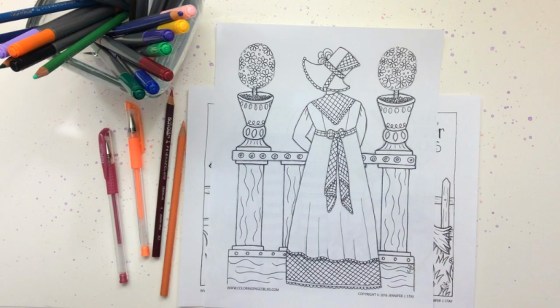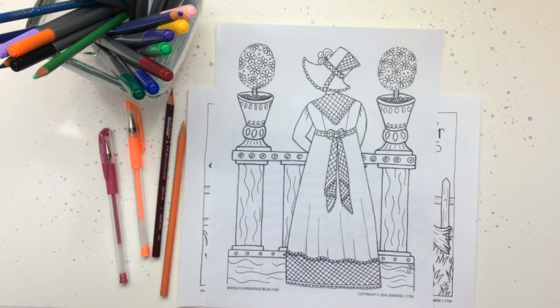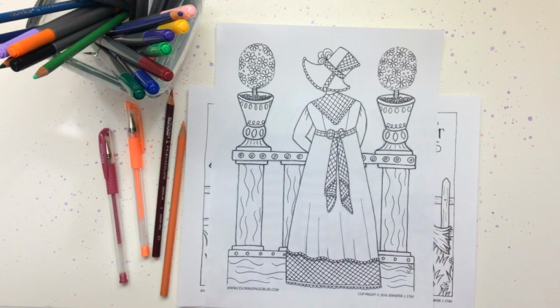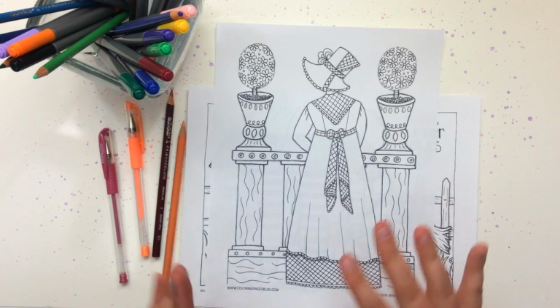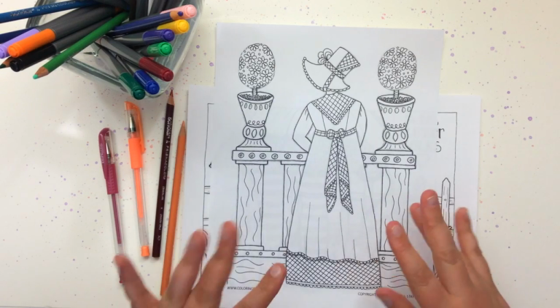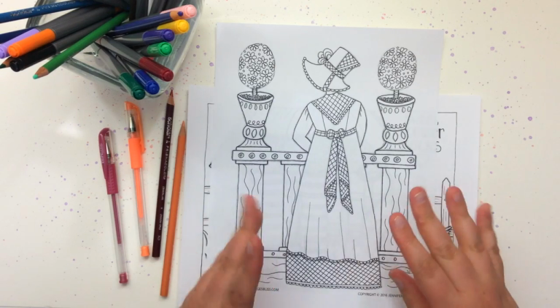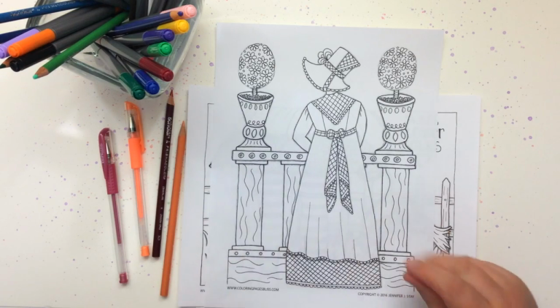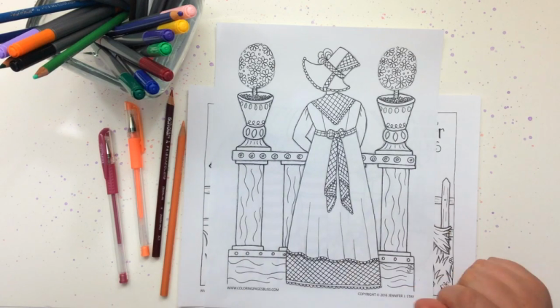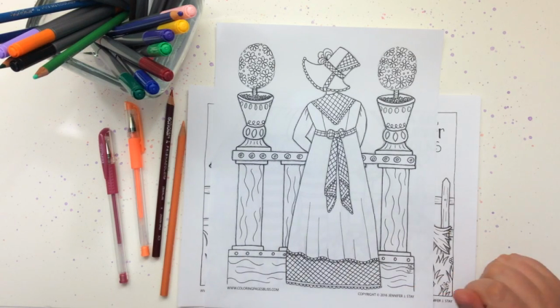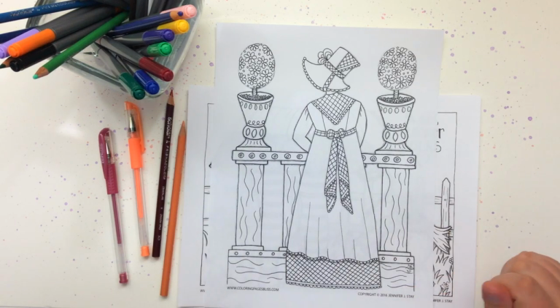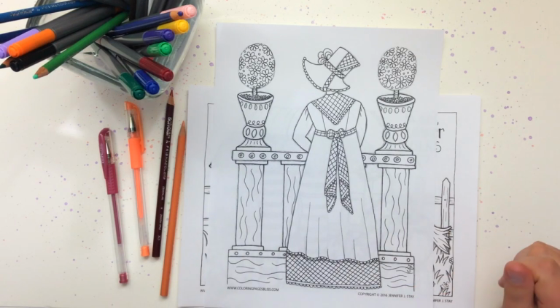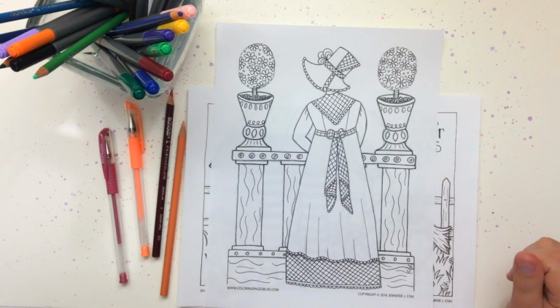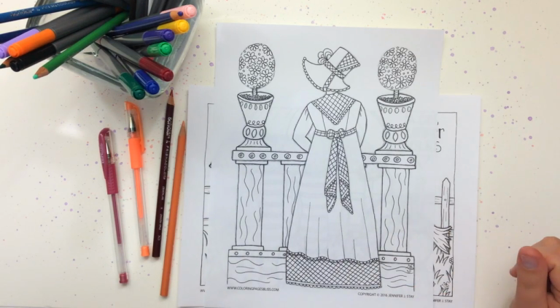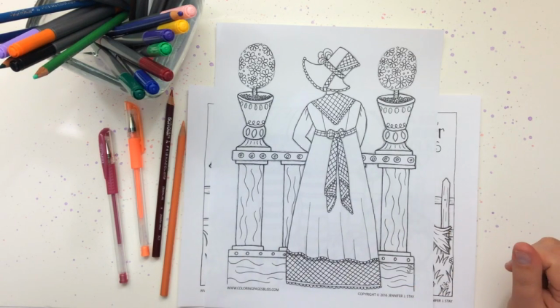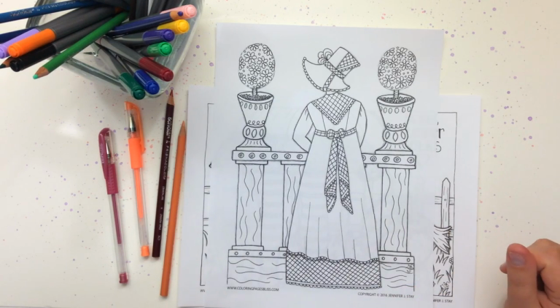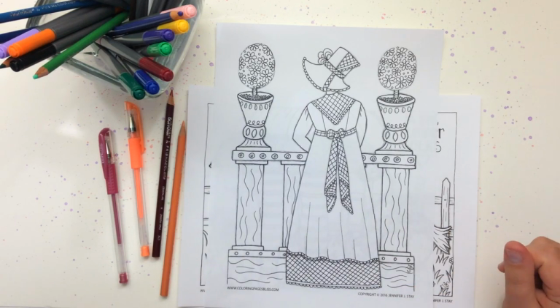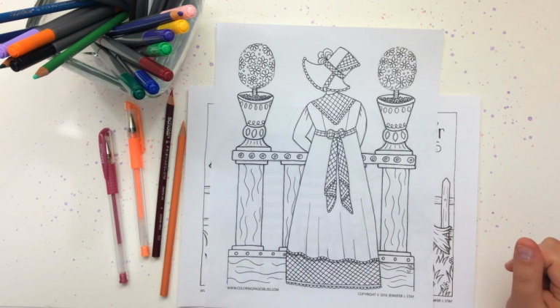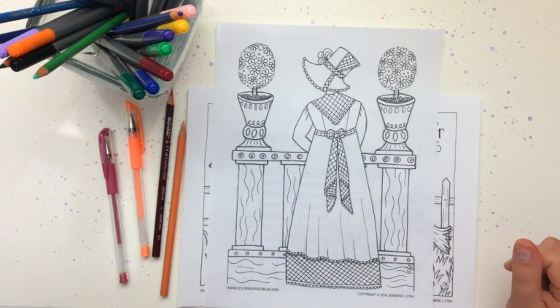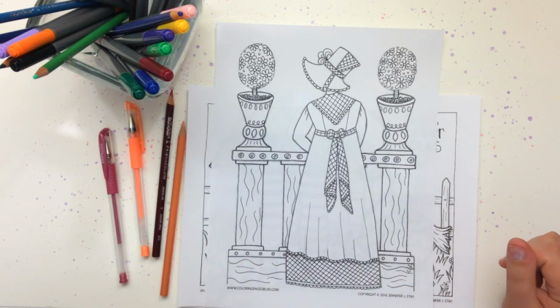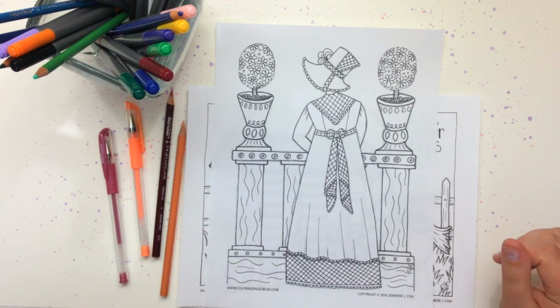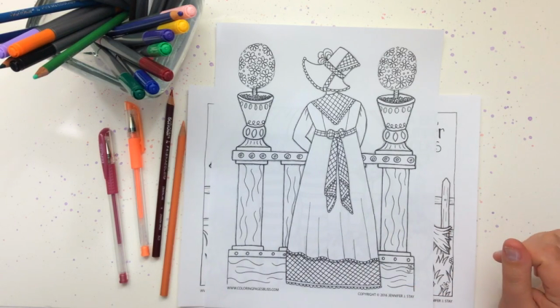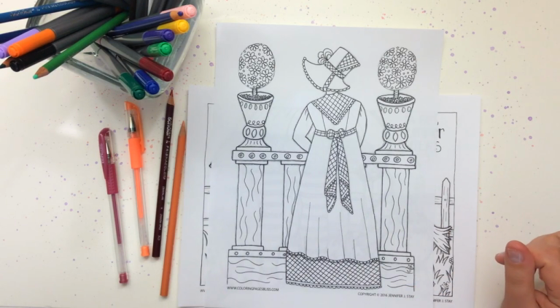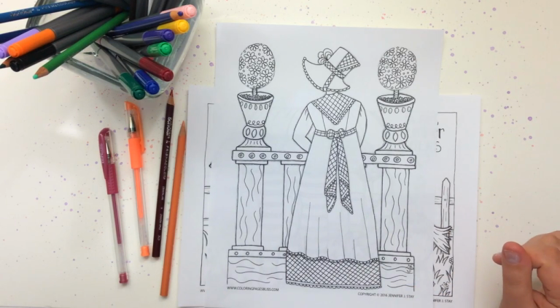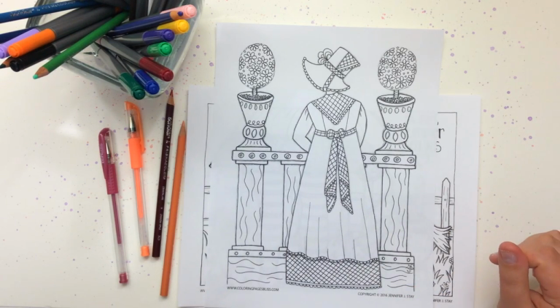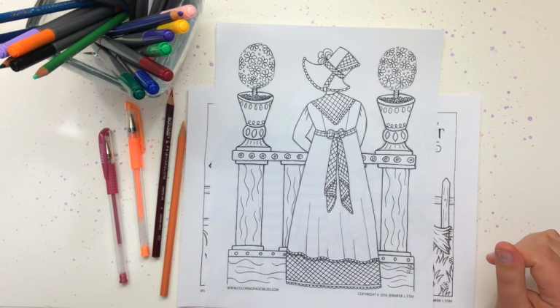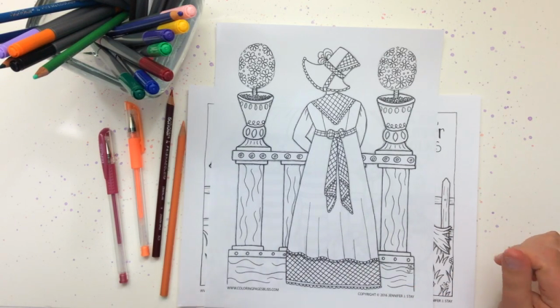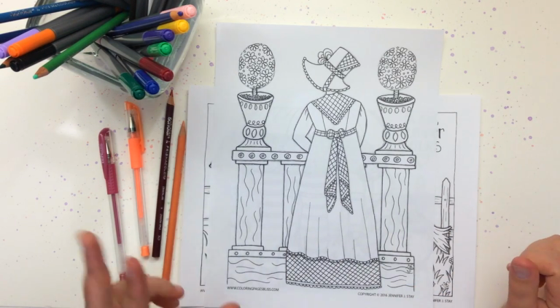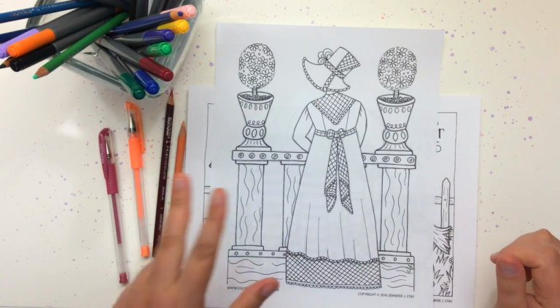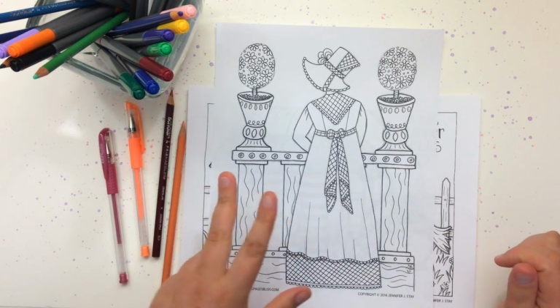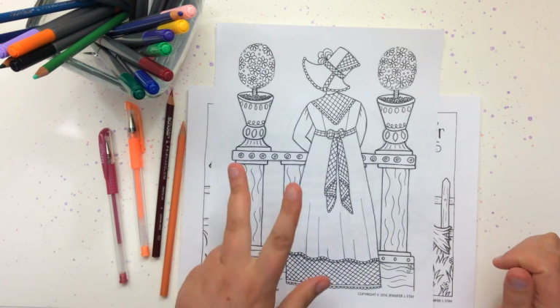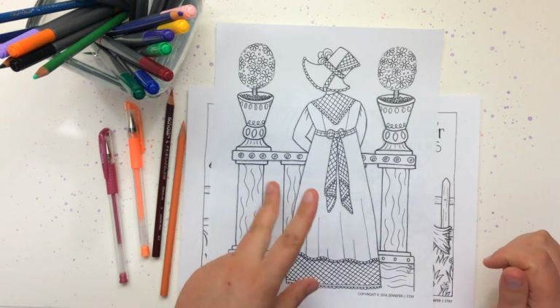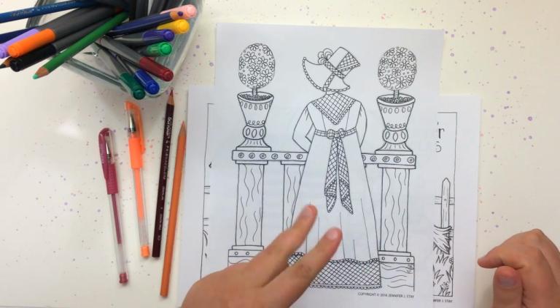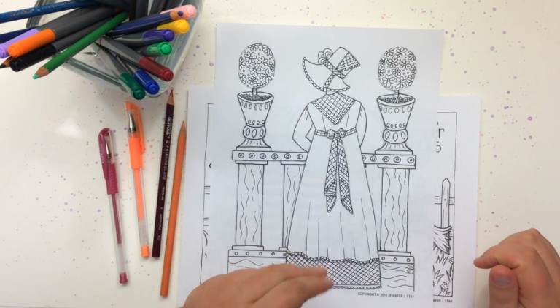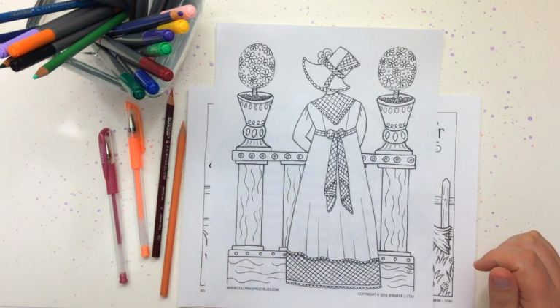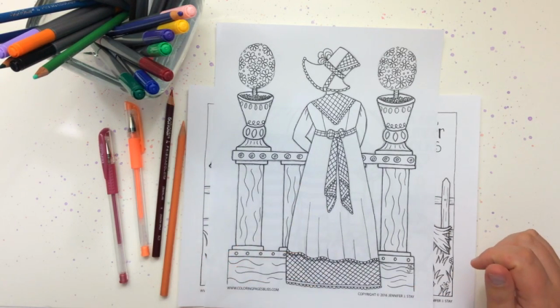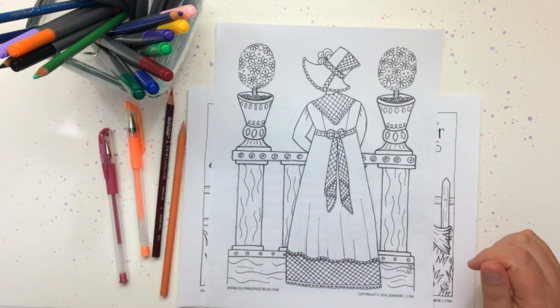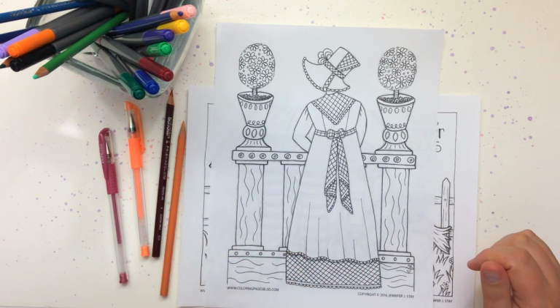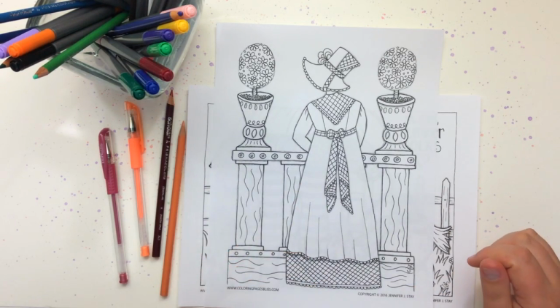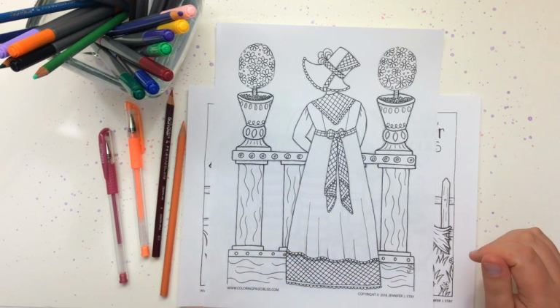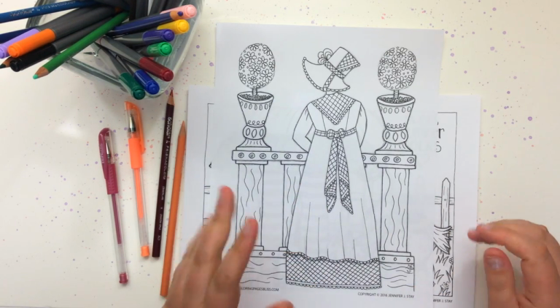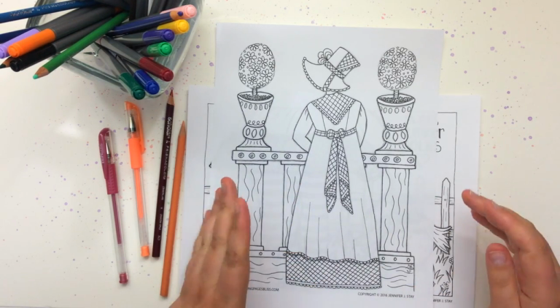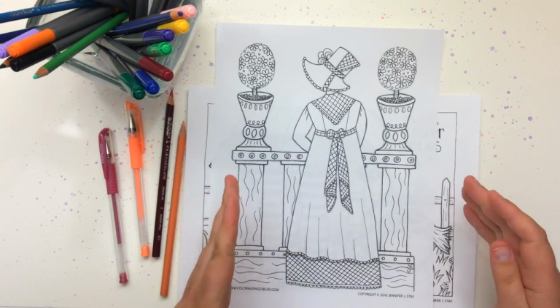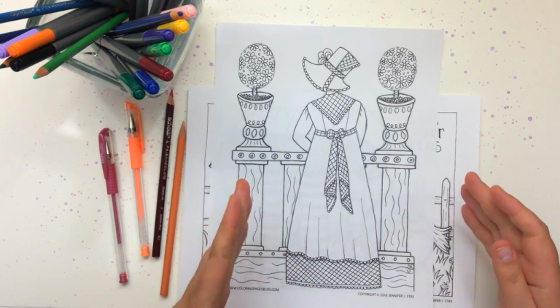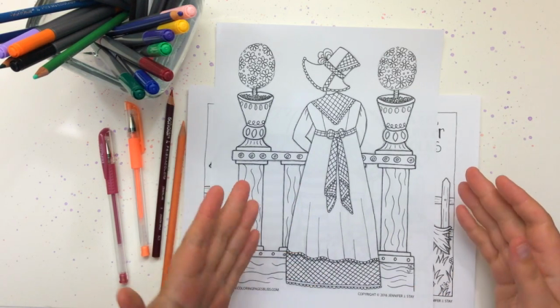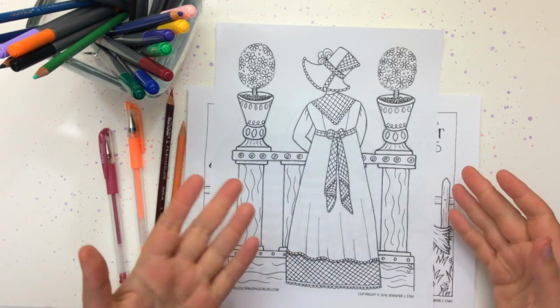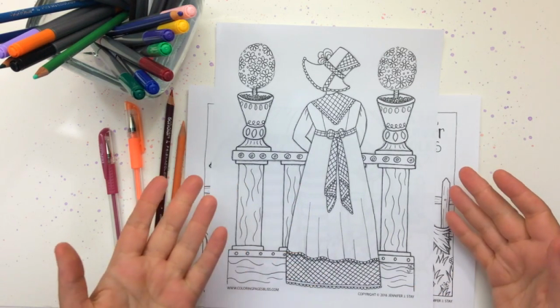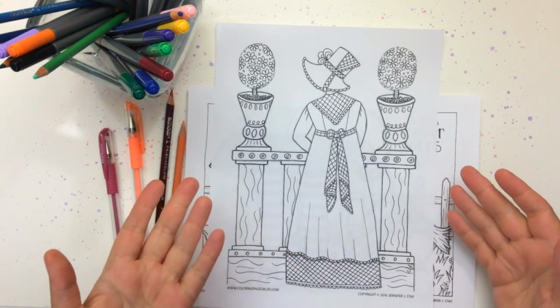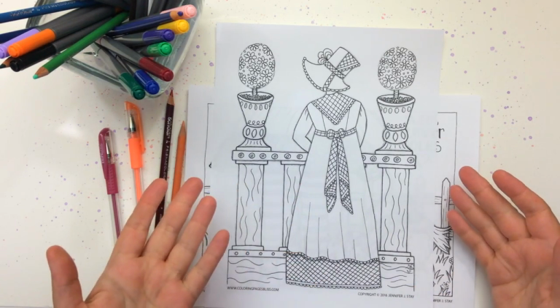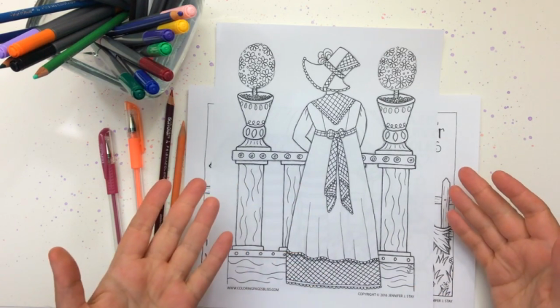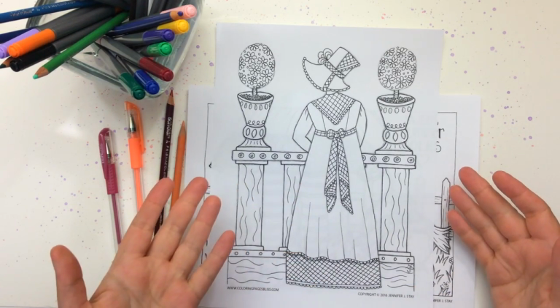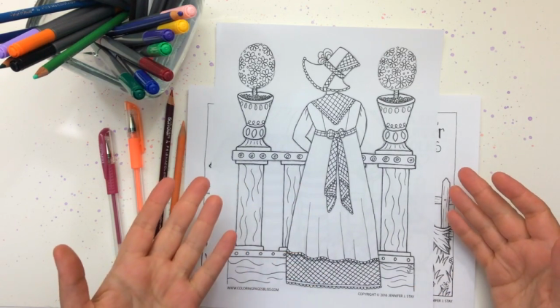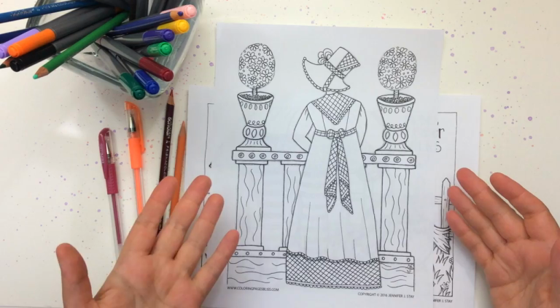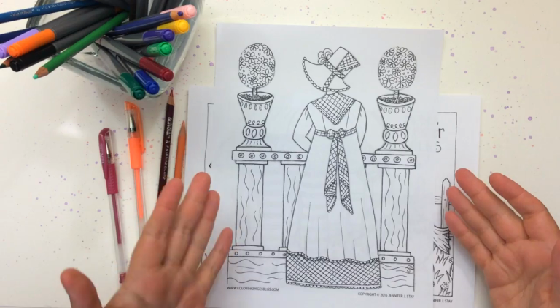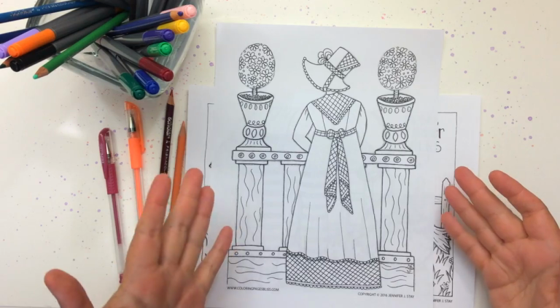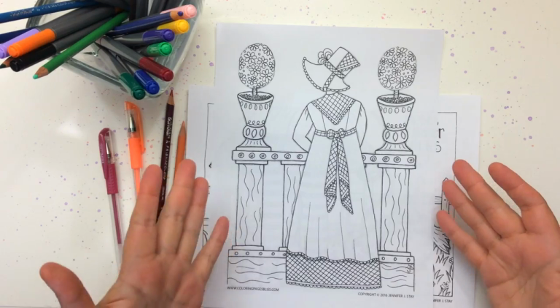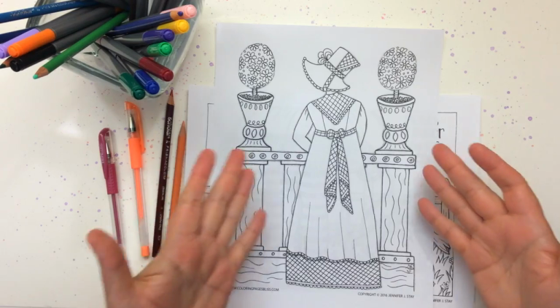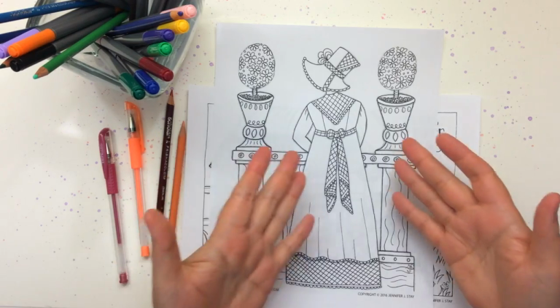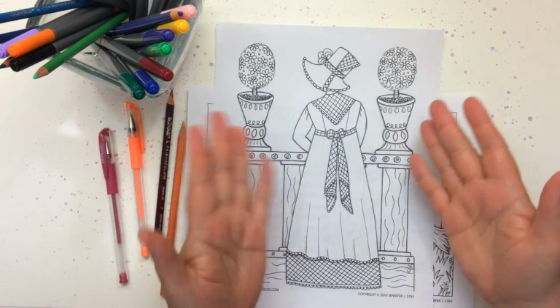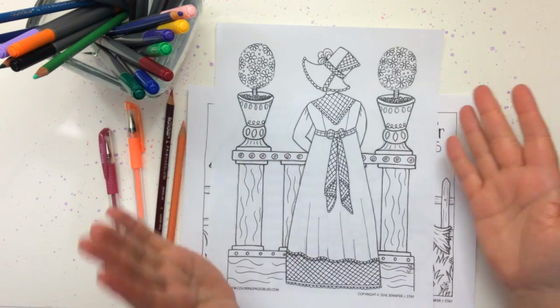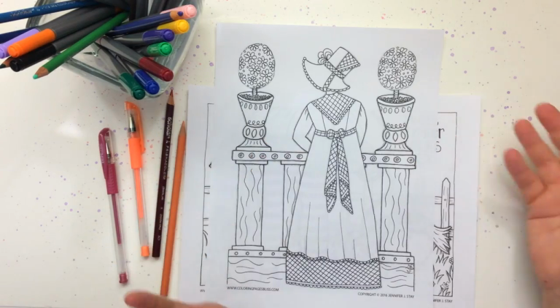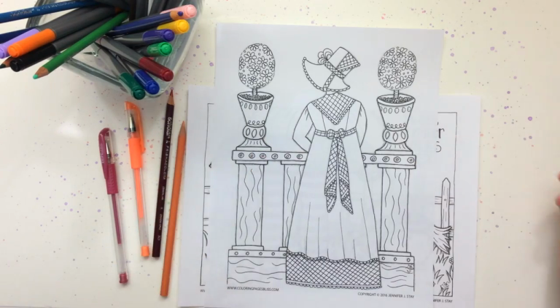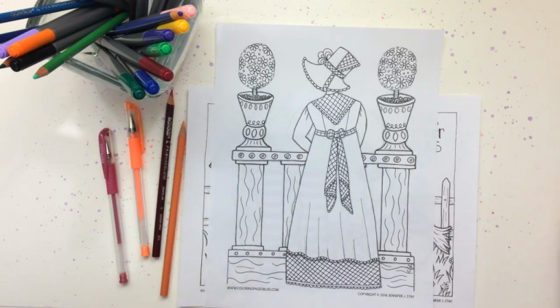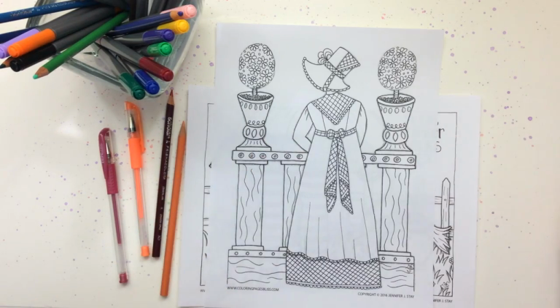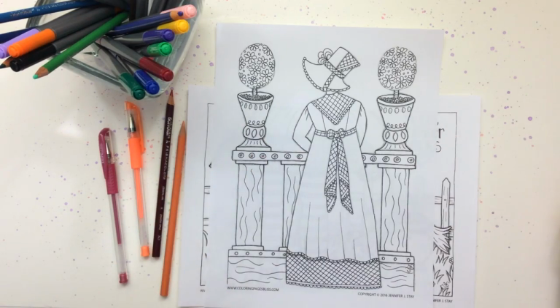Hi! This is Jennifer Stay from Coloring Pages Bliss and I have two new coloring pages to announce for my premium members.